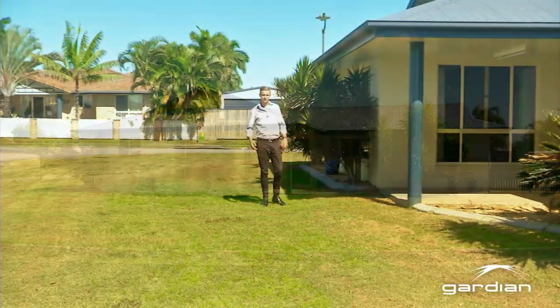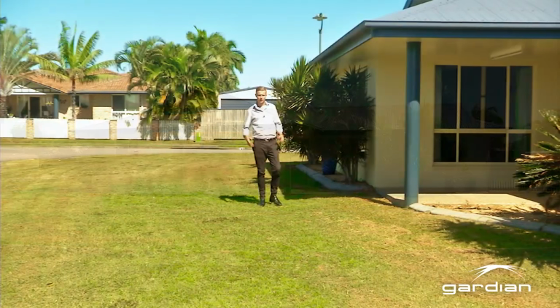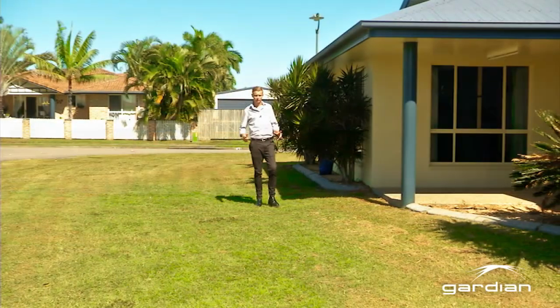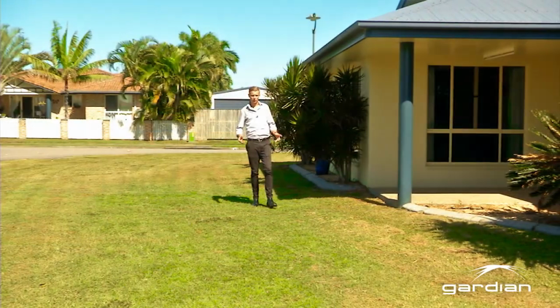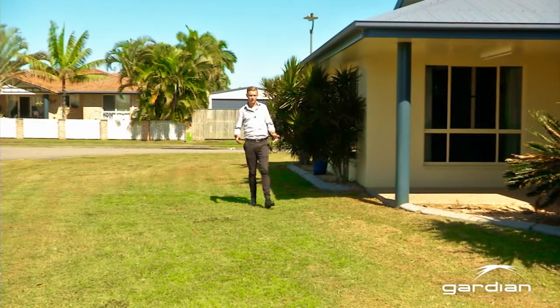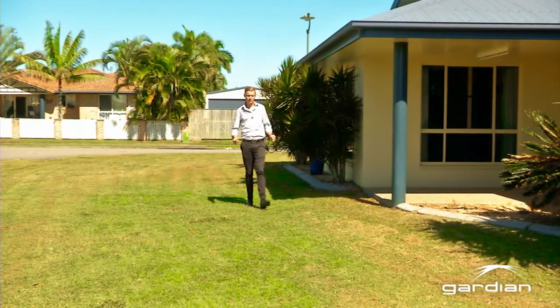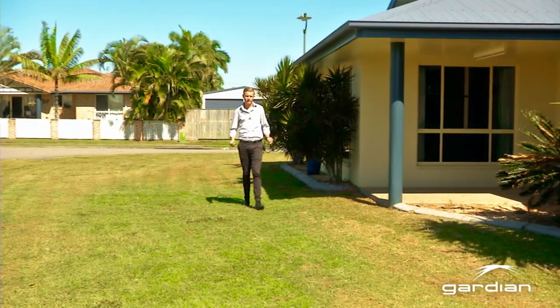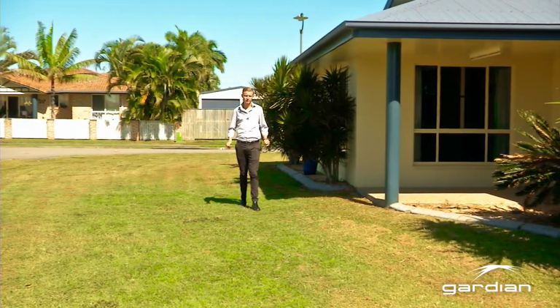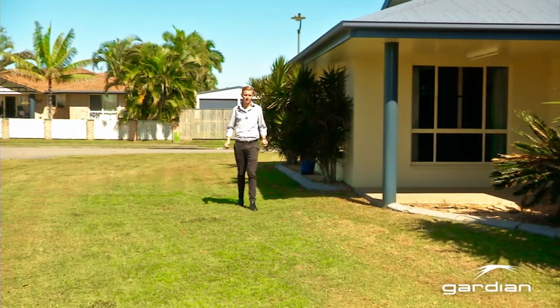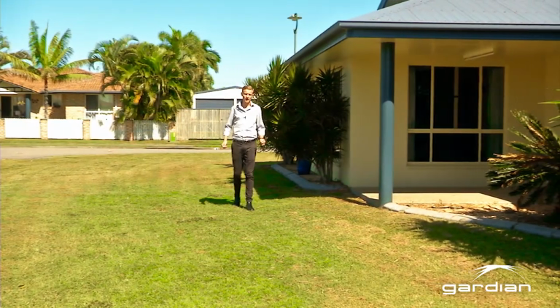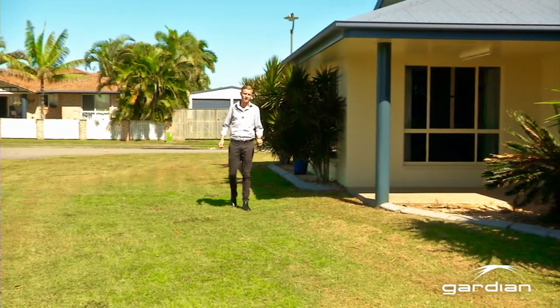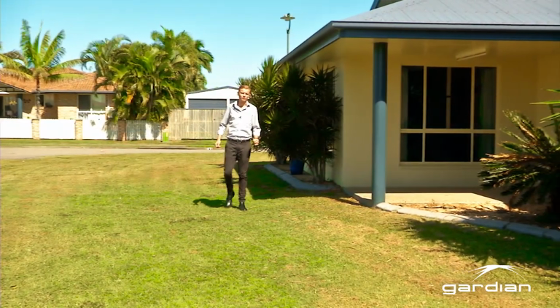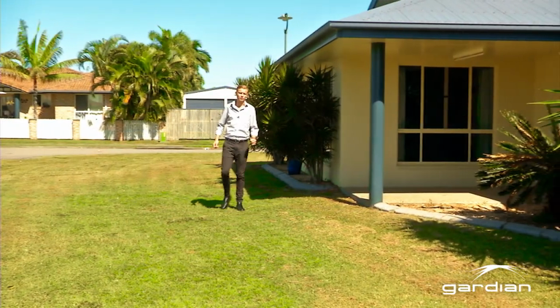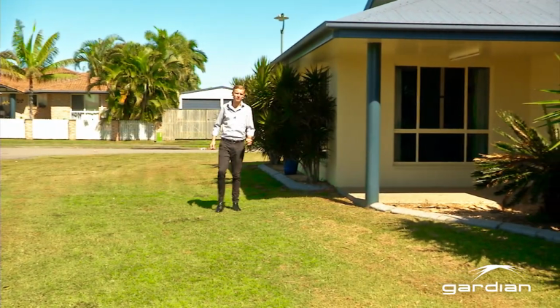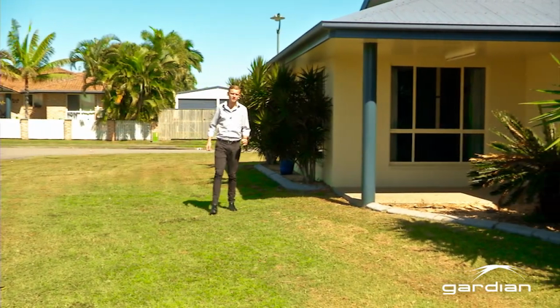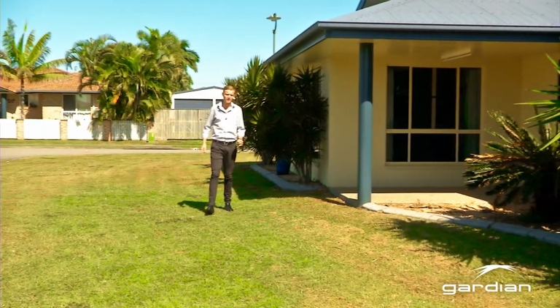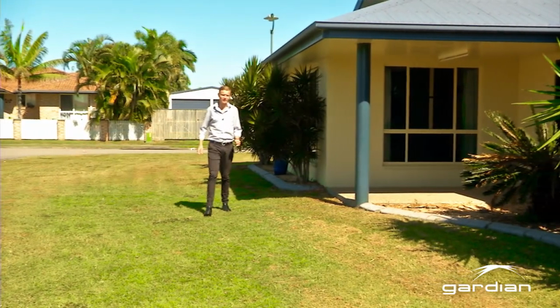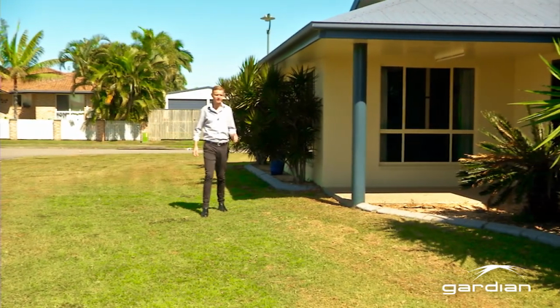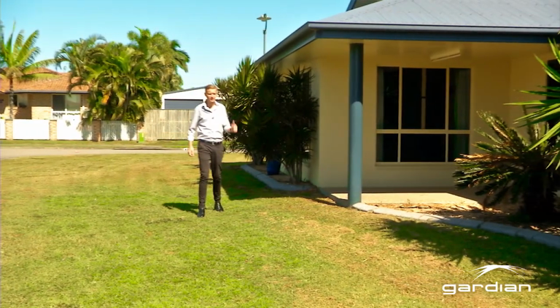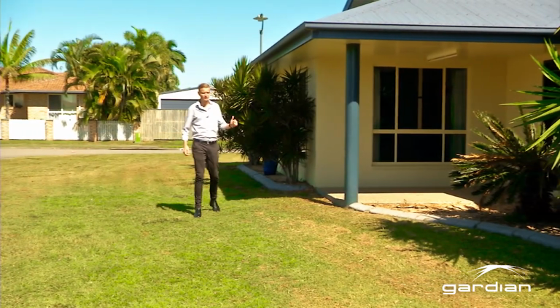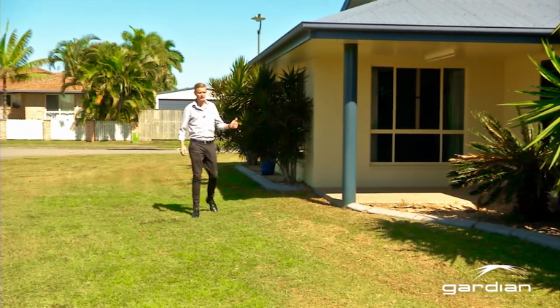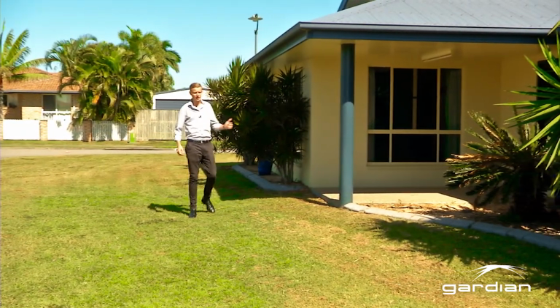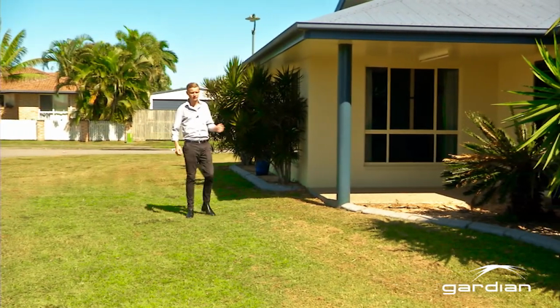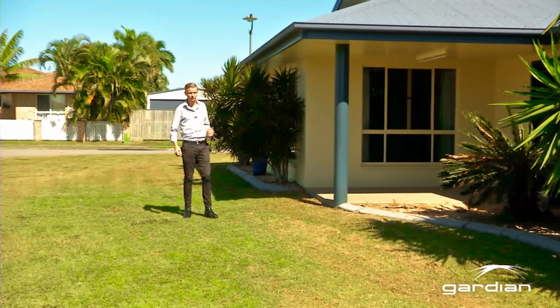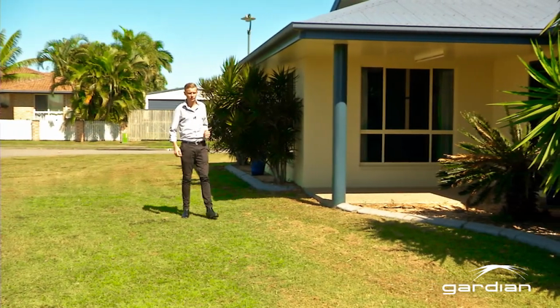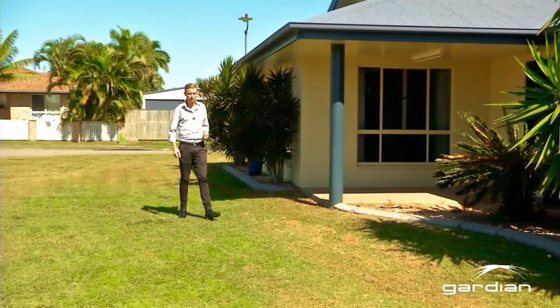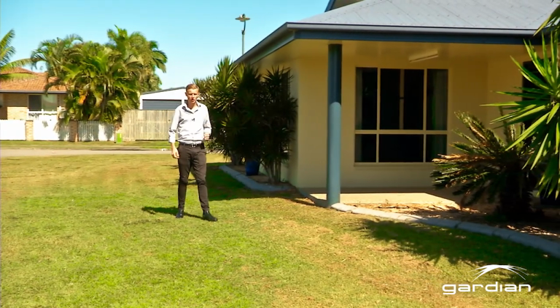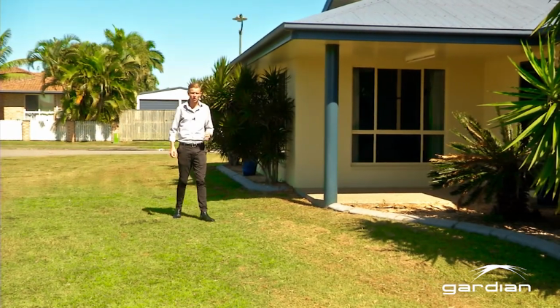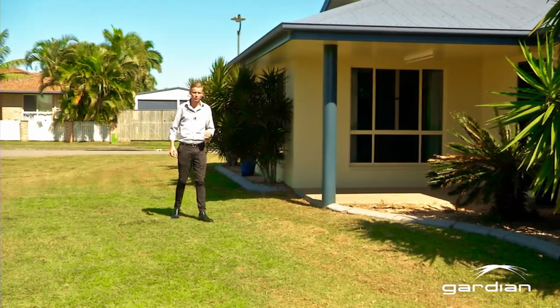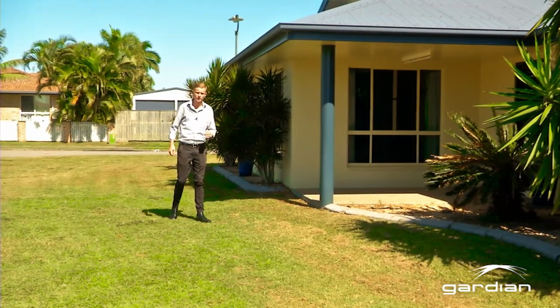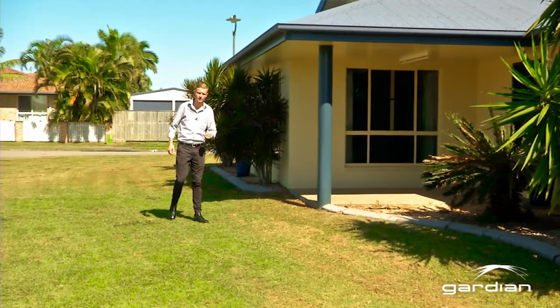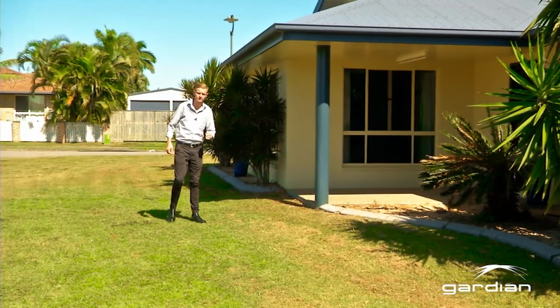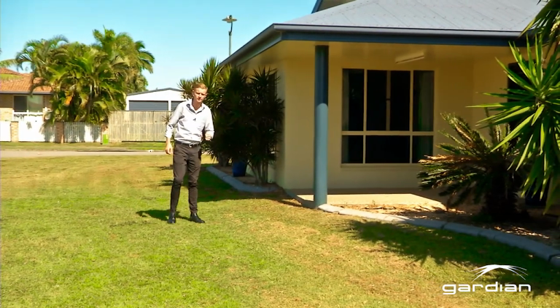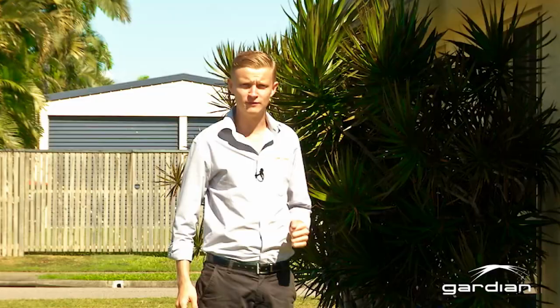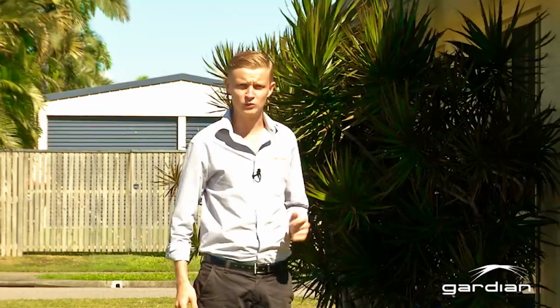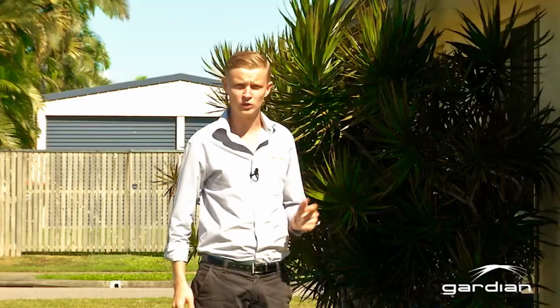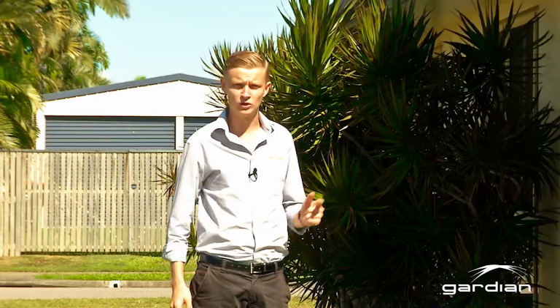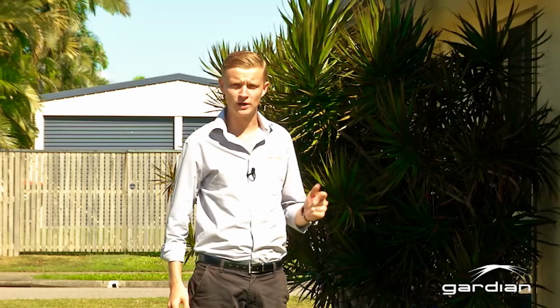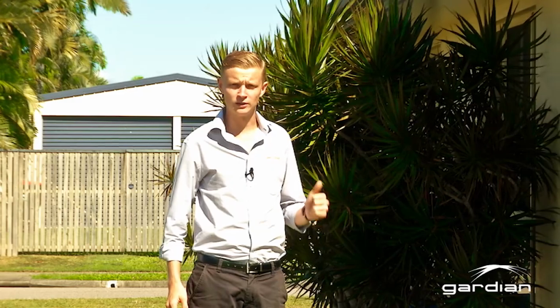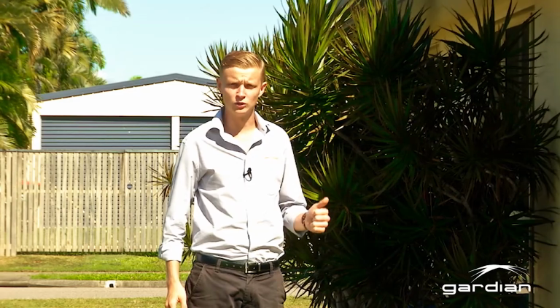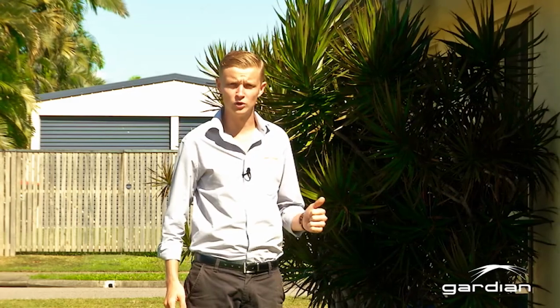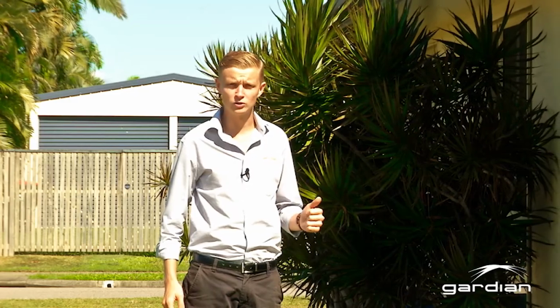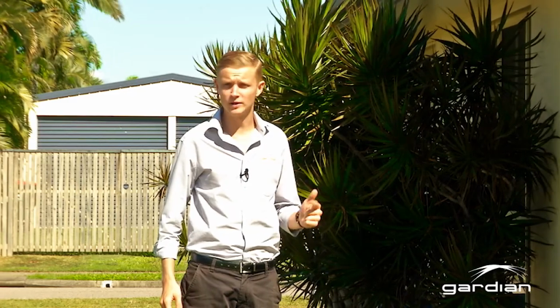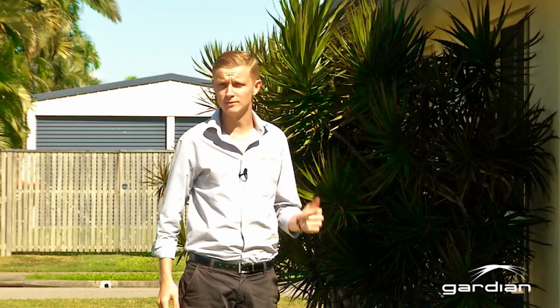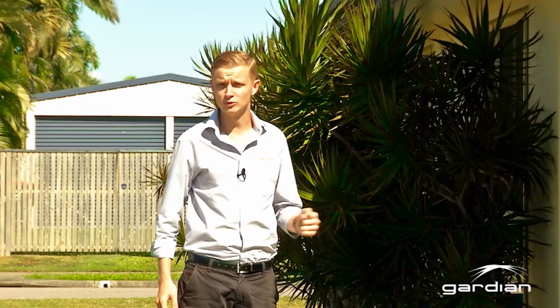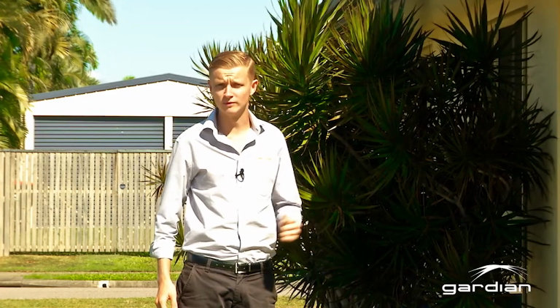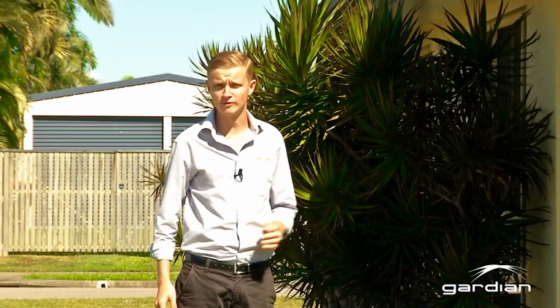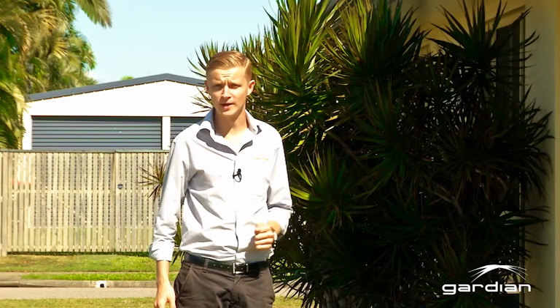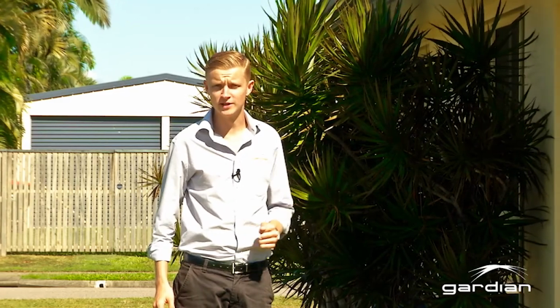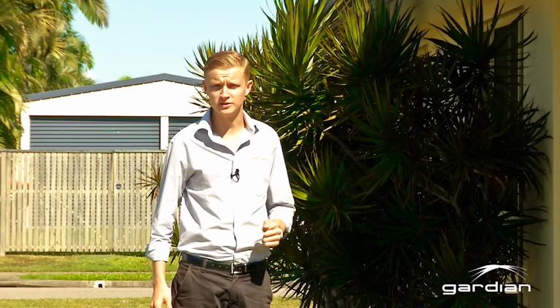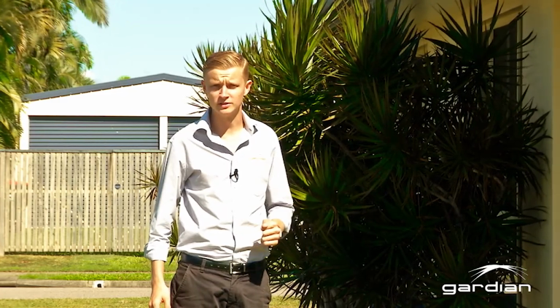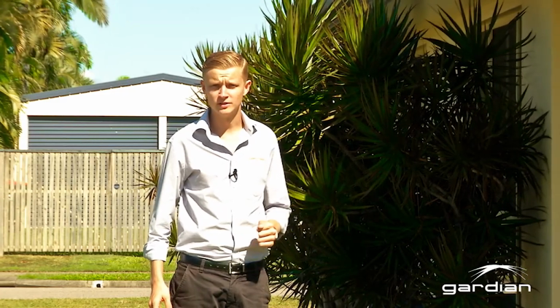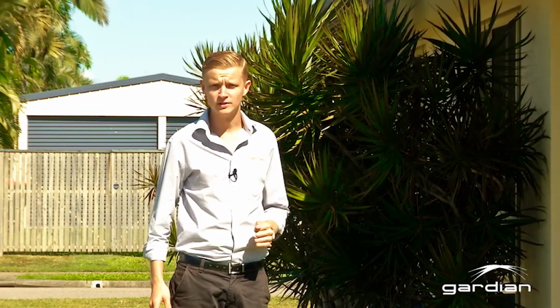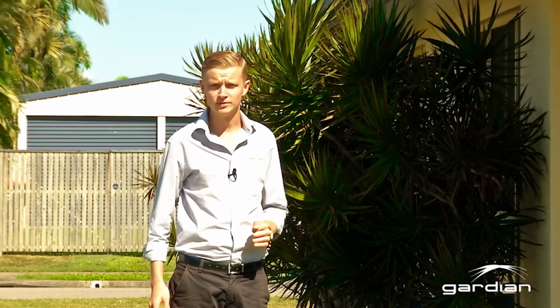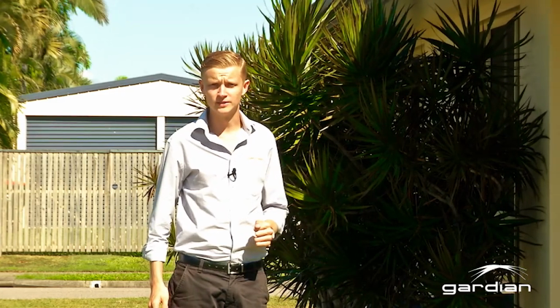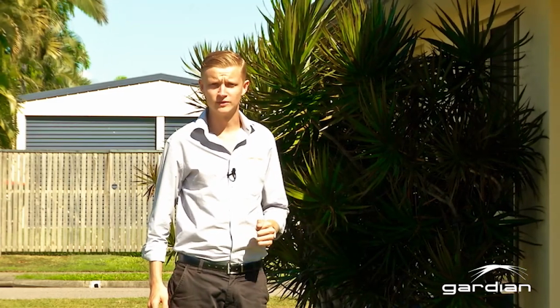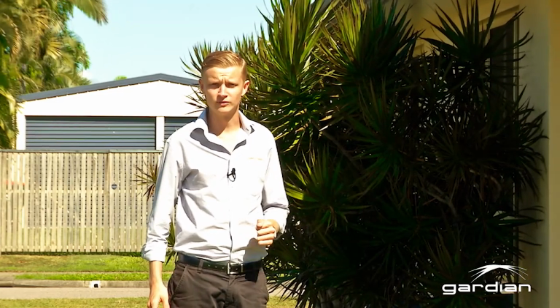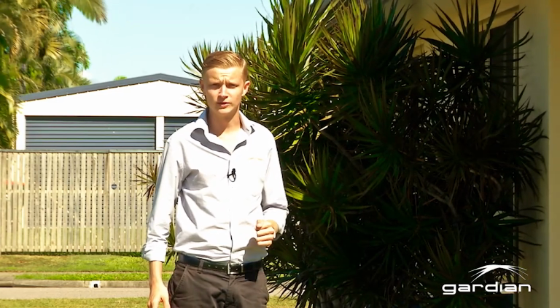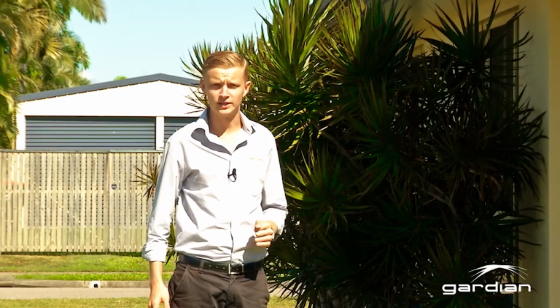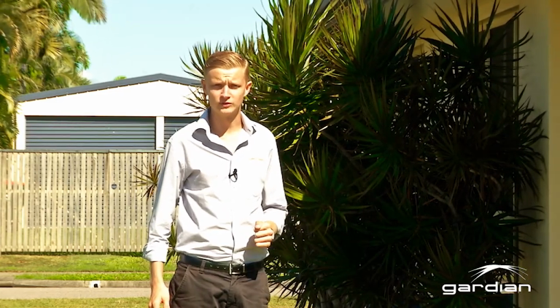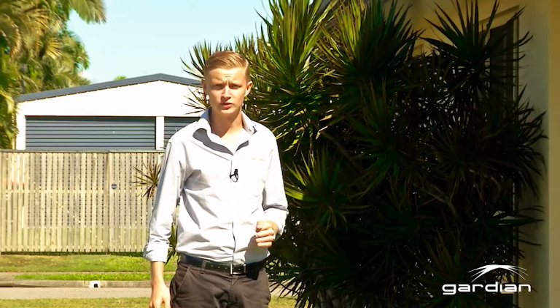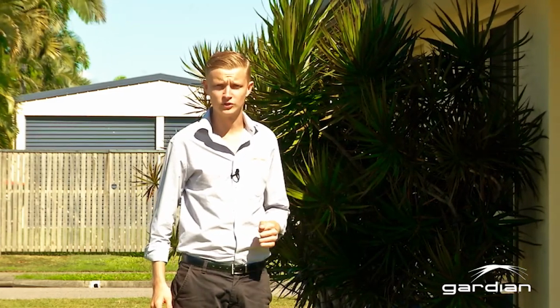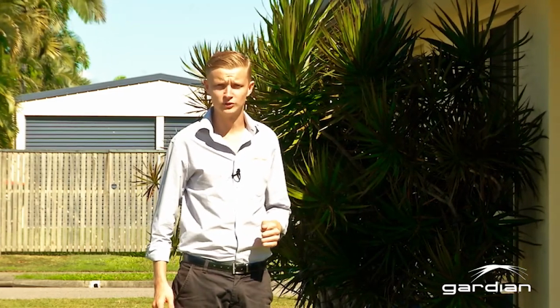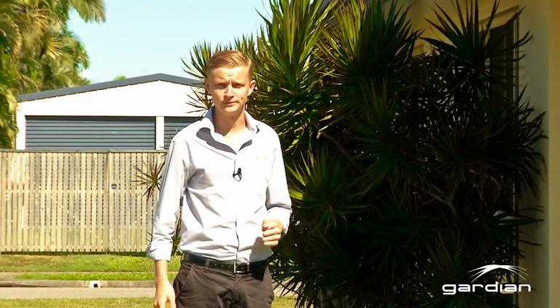I'm Ryan Patton from Guardian Real Estate. Thanks for taking a look through the home with us. If you would like a look or any more information, please feel free to give us a call.